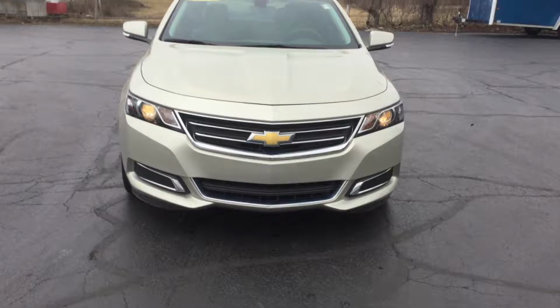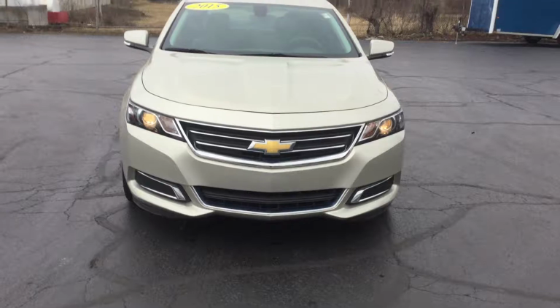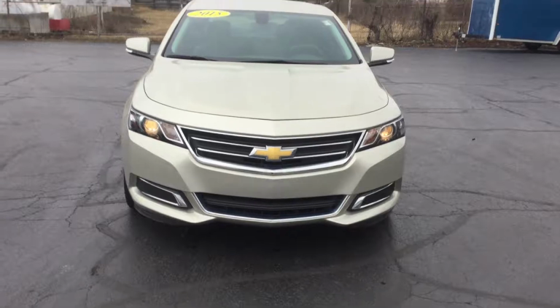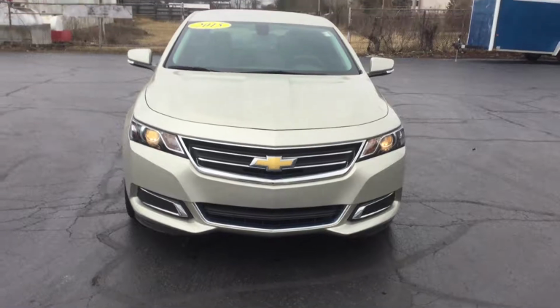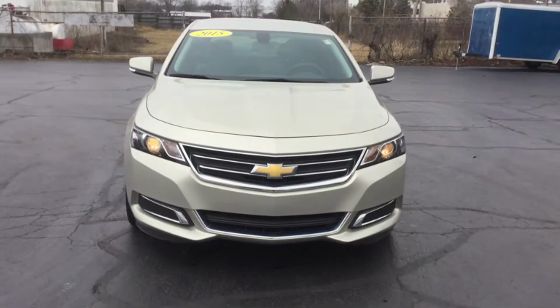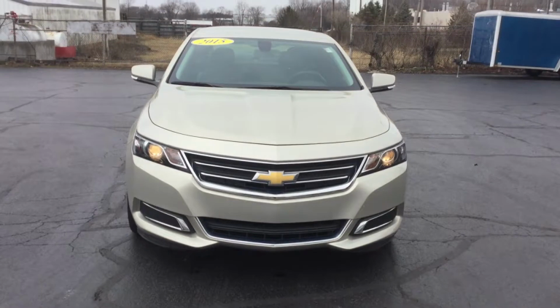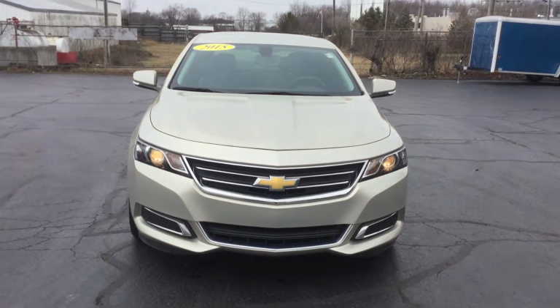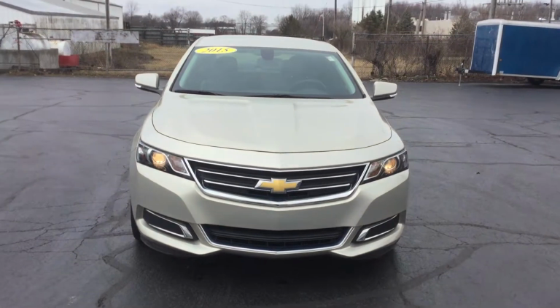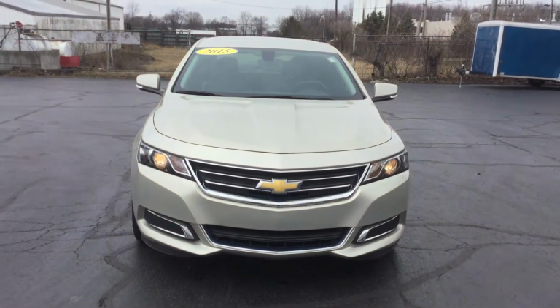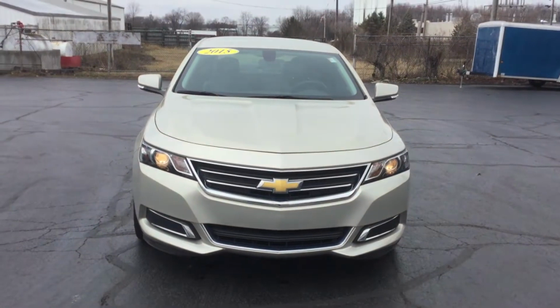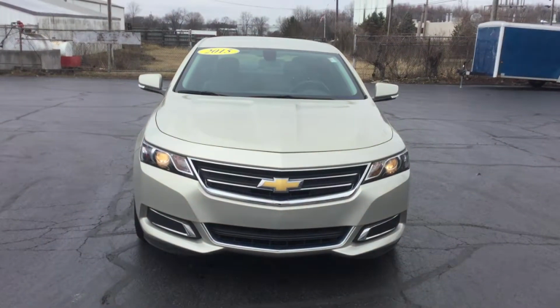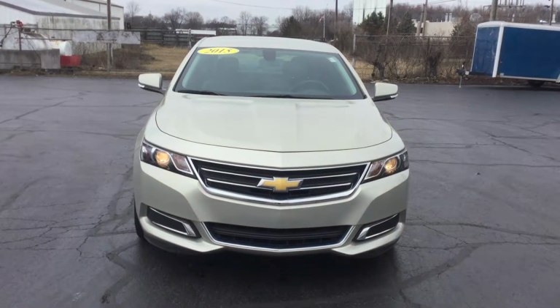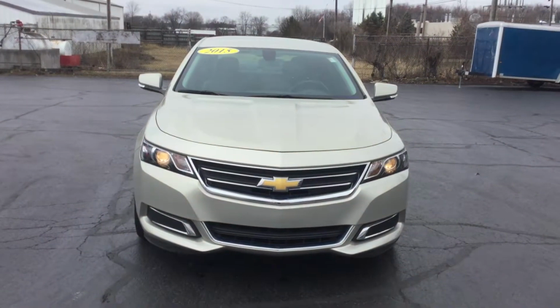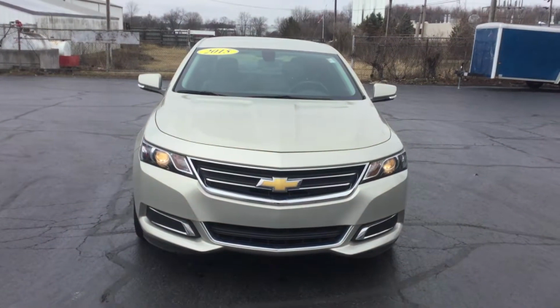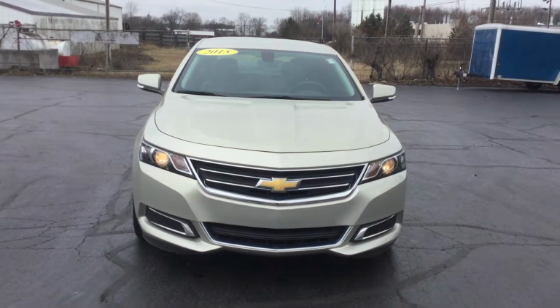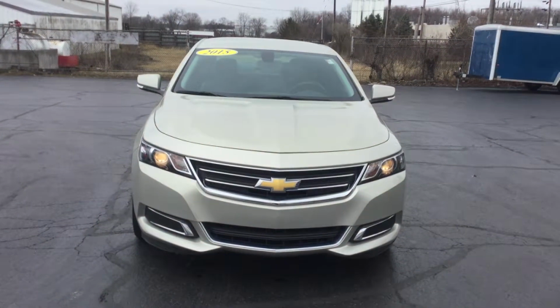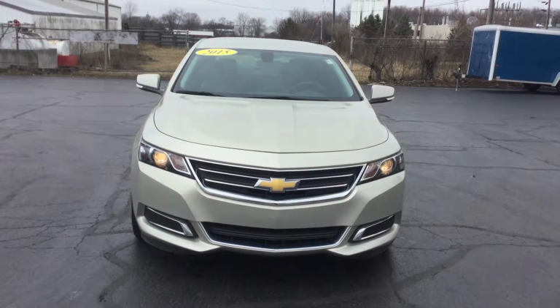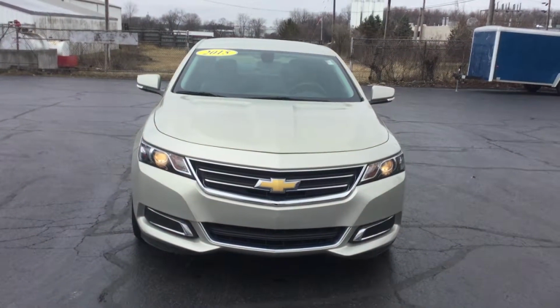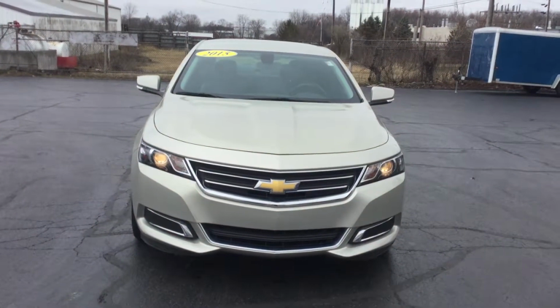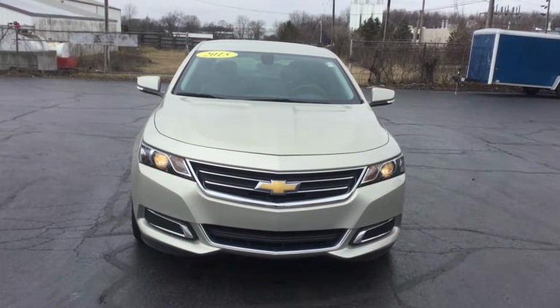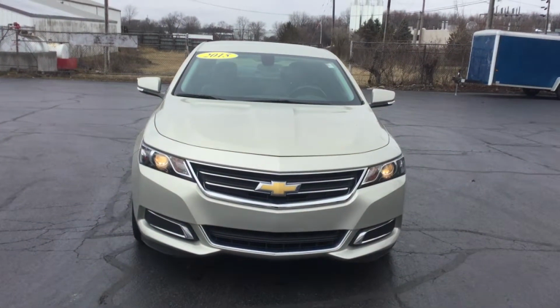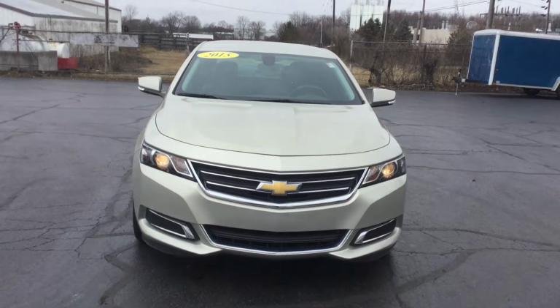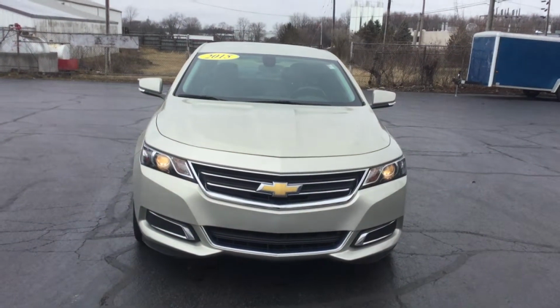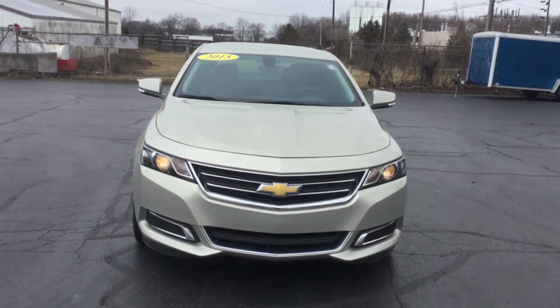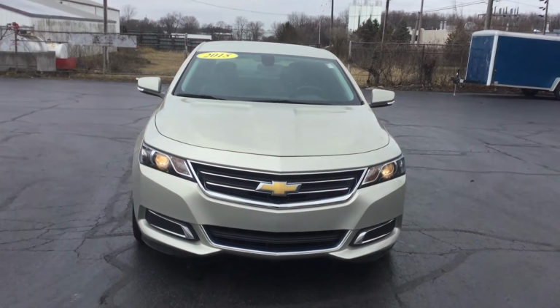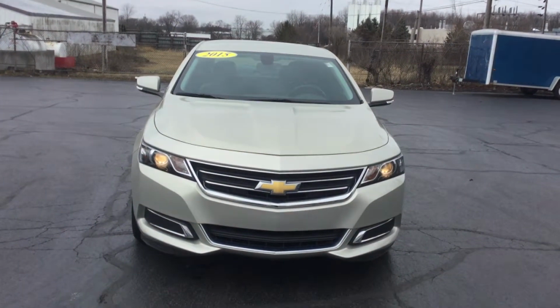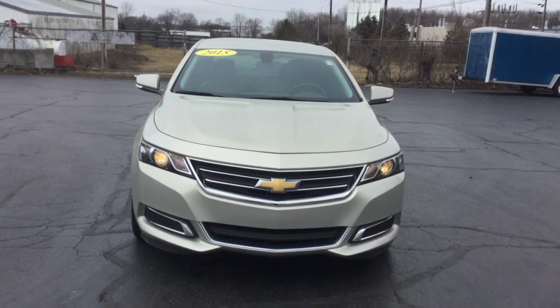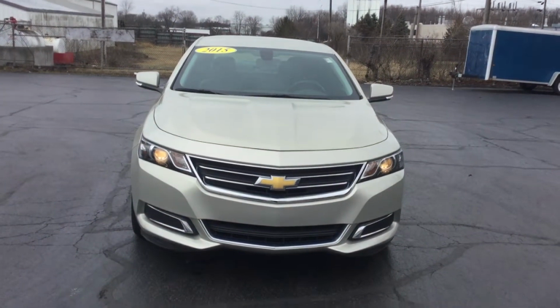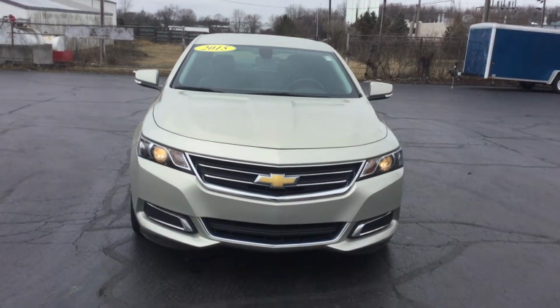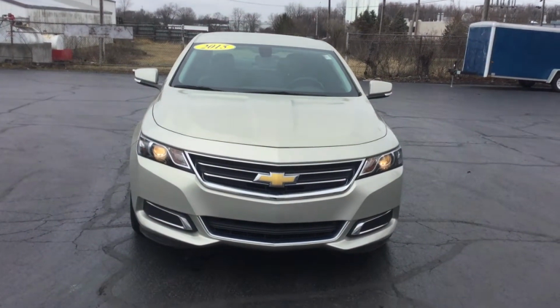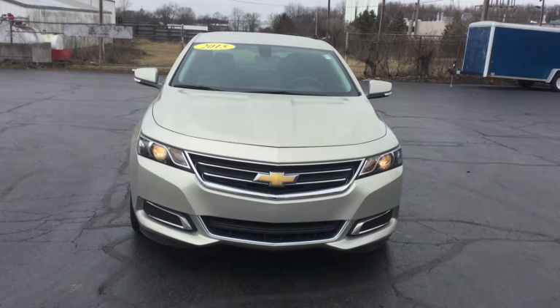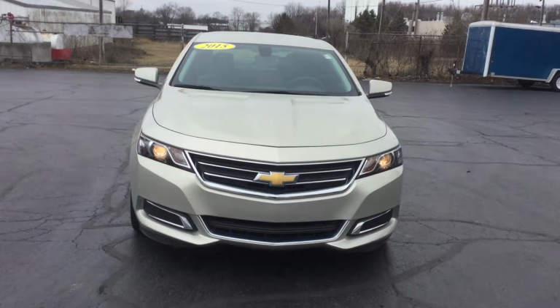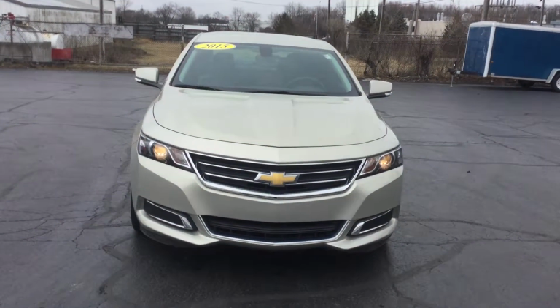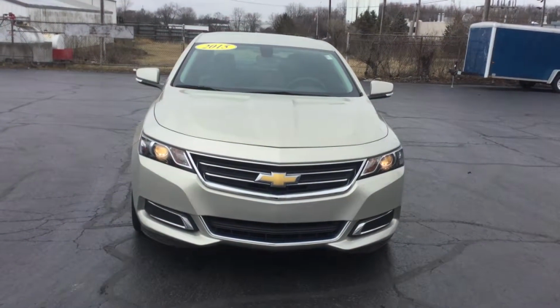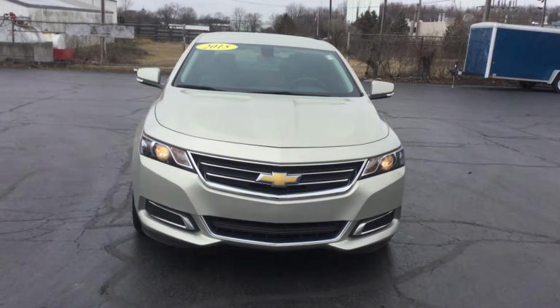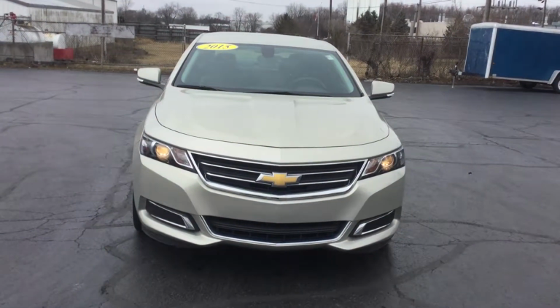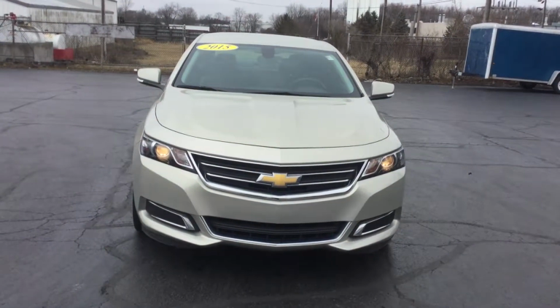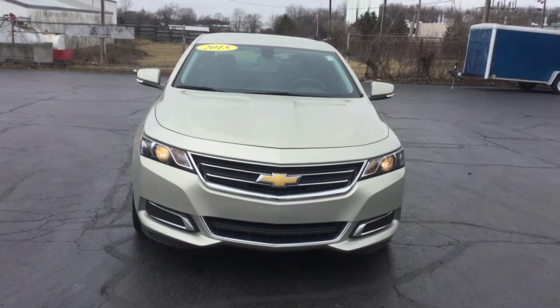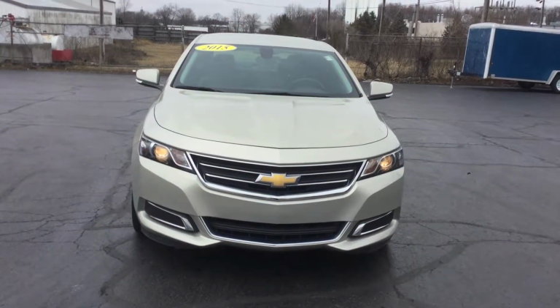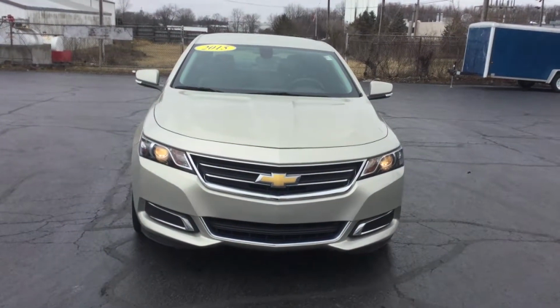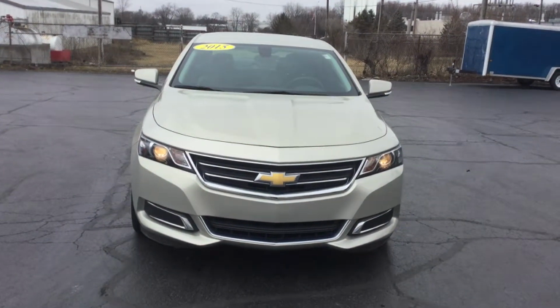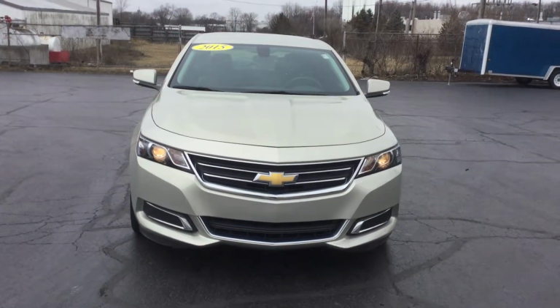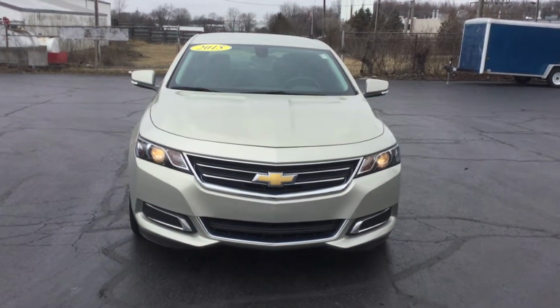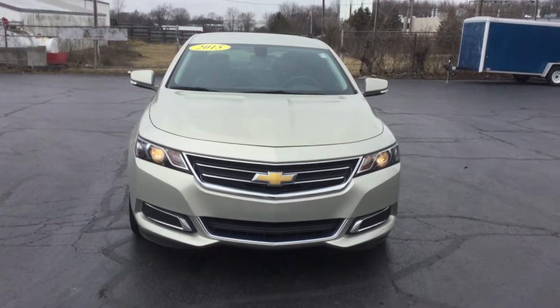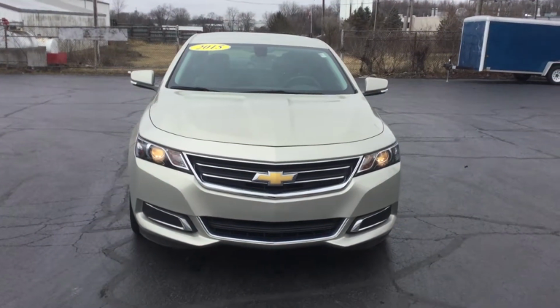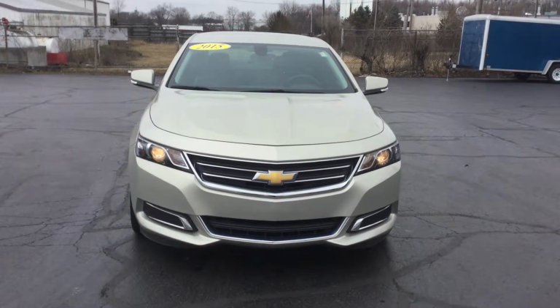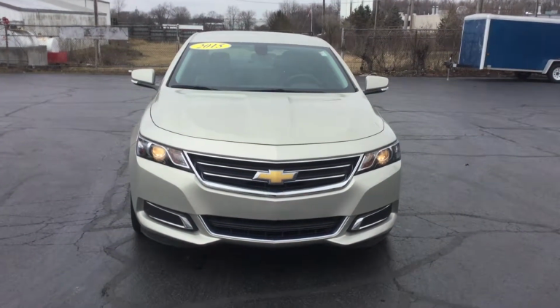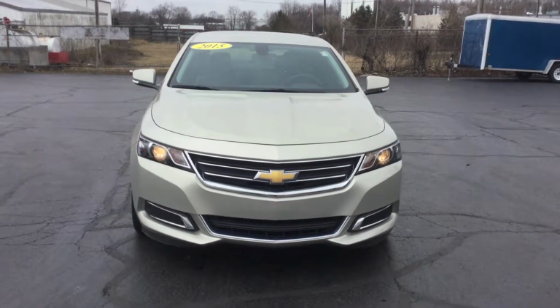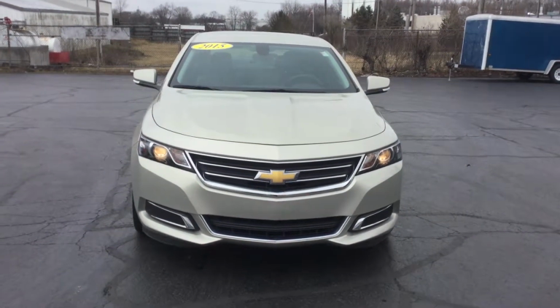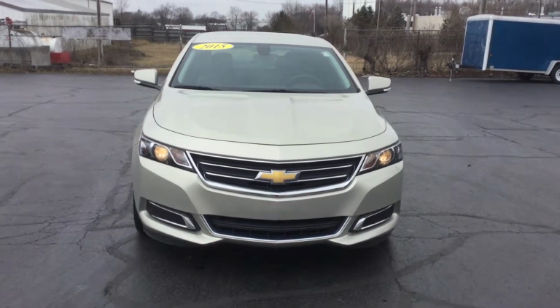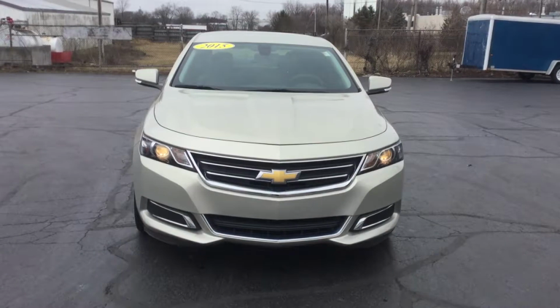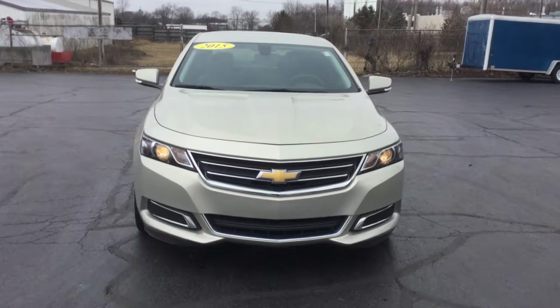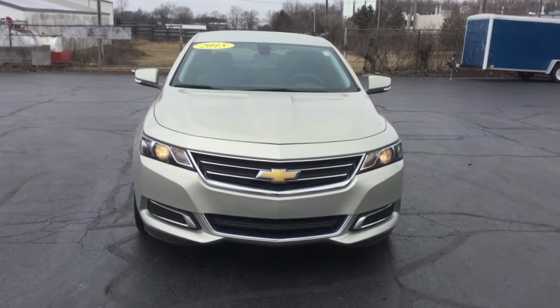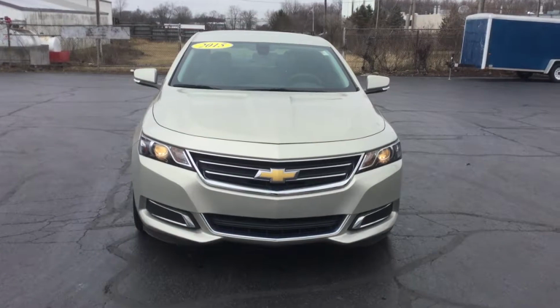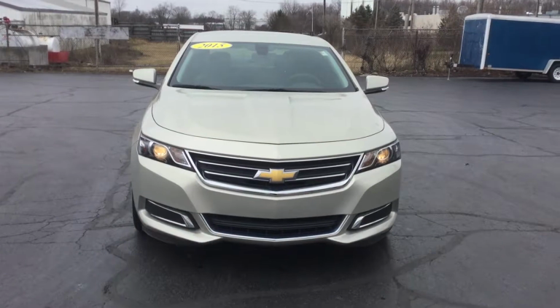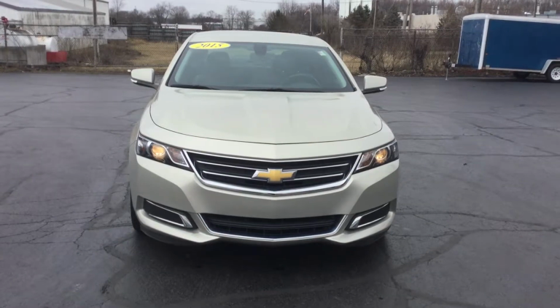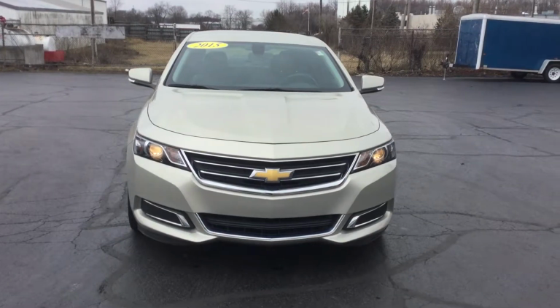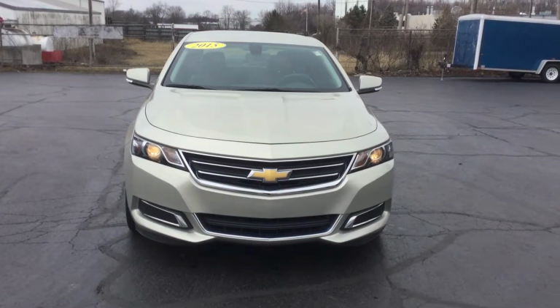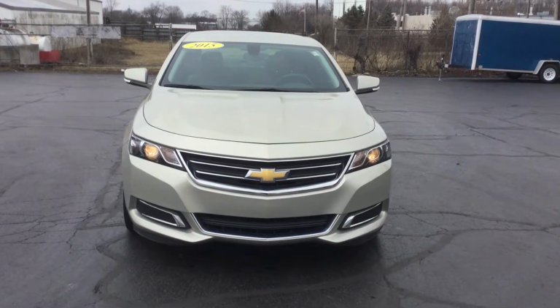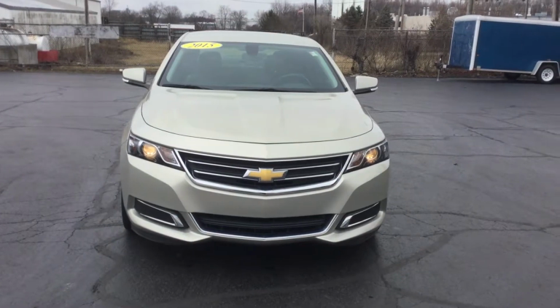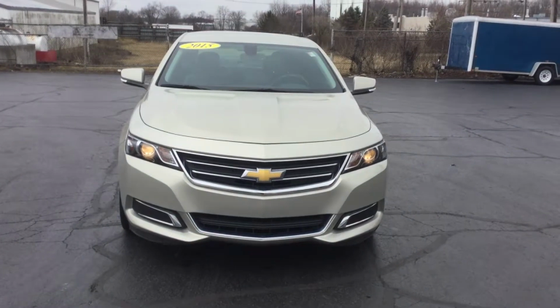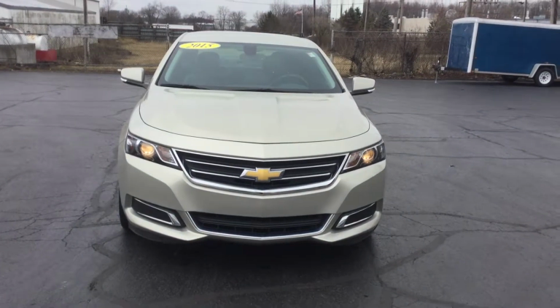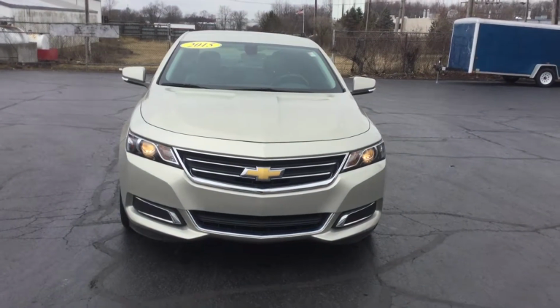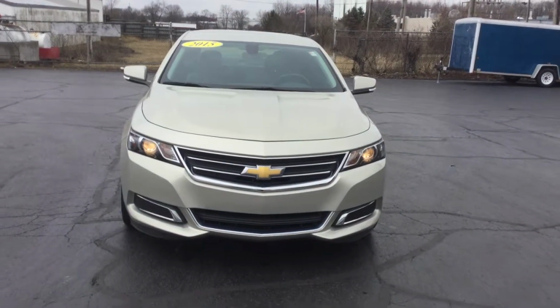Hi, this is Jennifer with Smith Chevrolet, and I'm here to show you our pre-owned 2015 Impala LT 1LT.